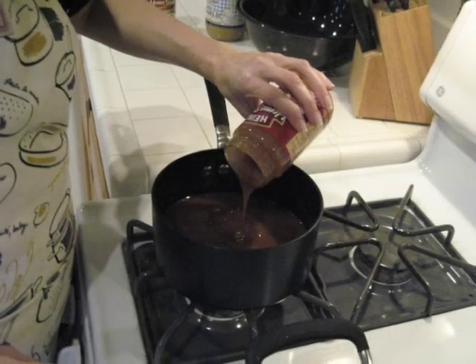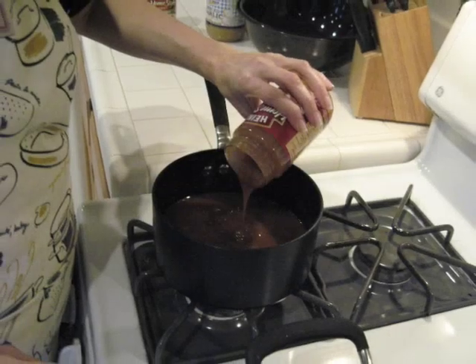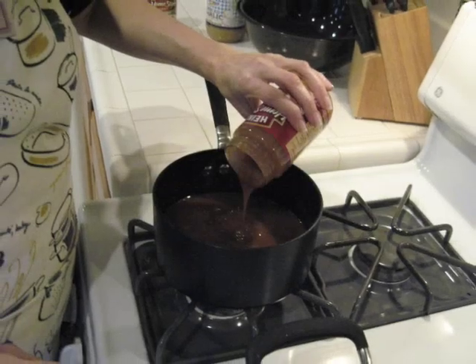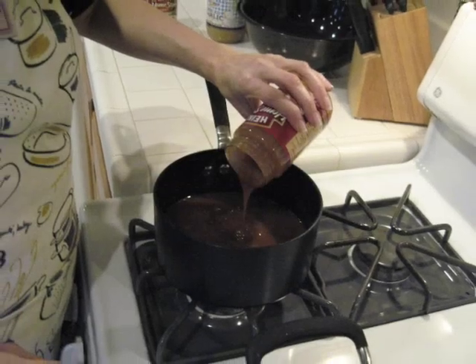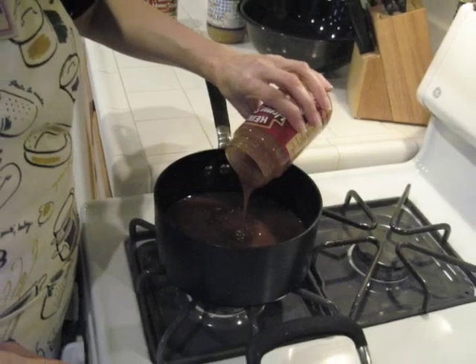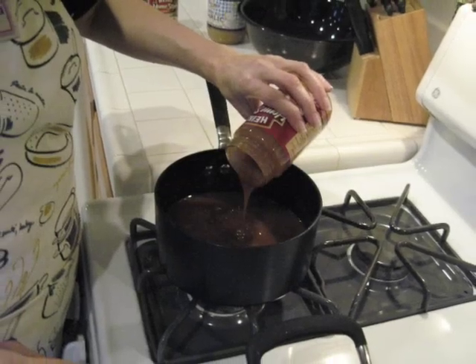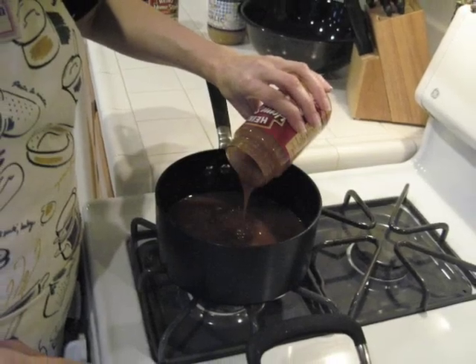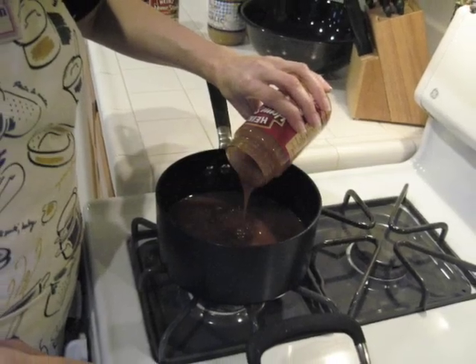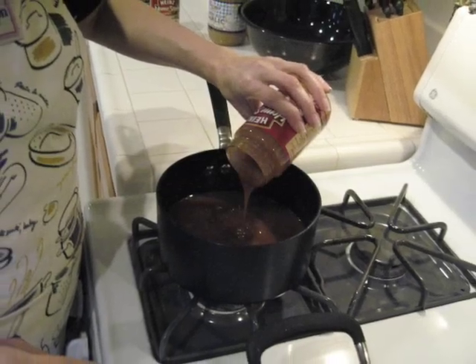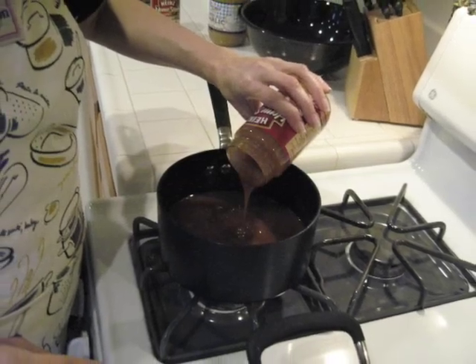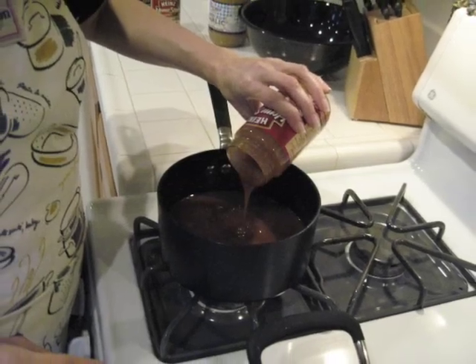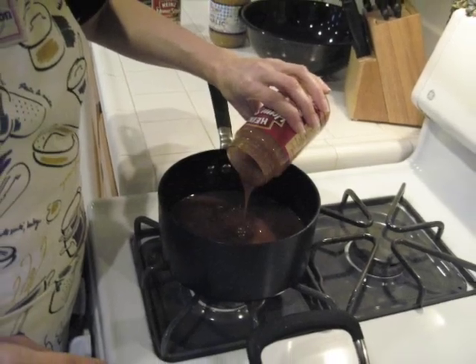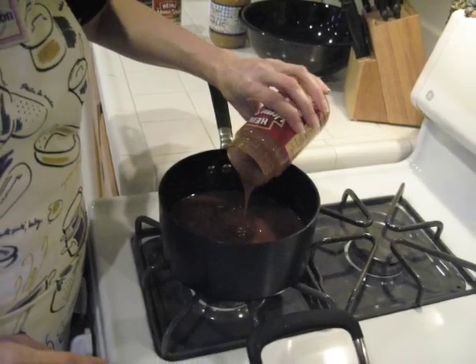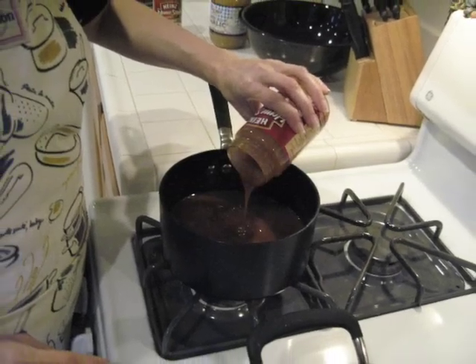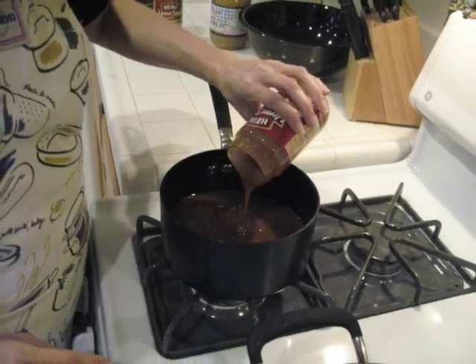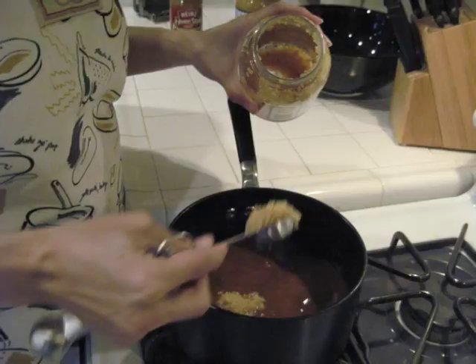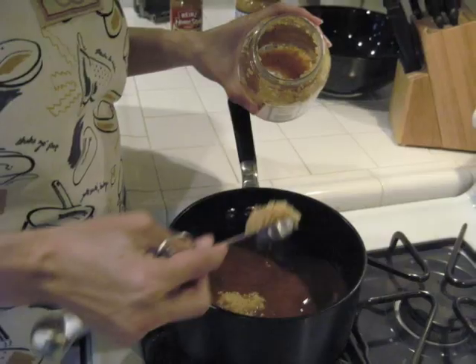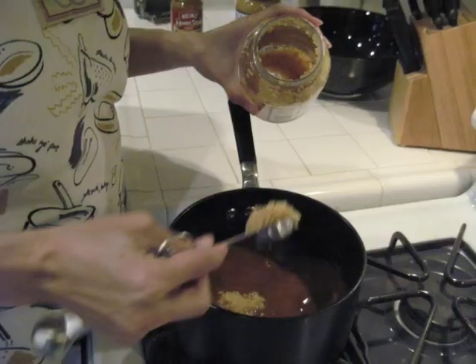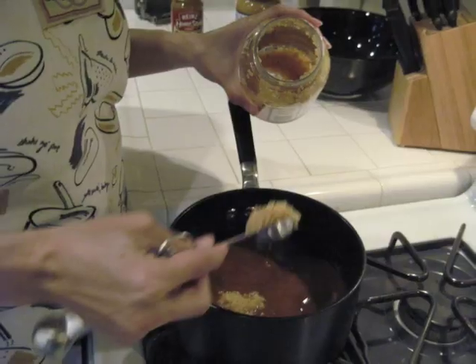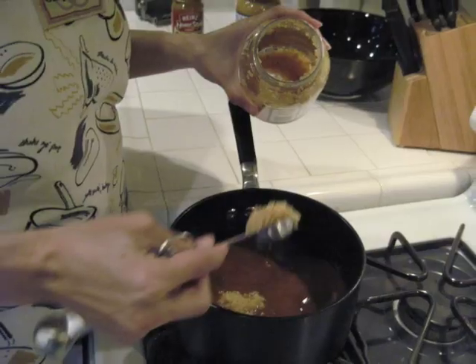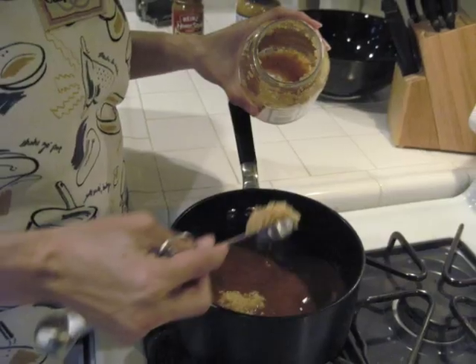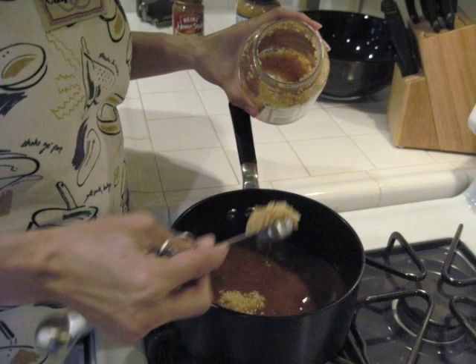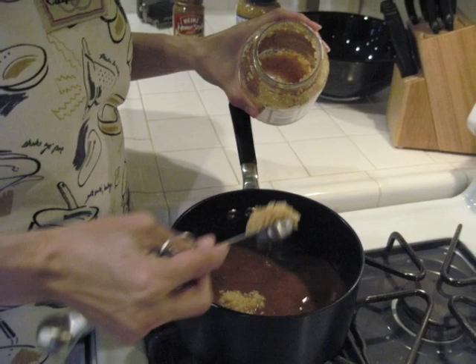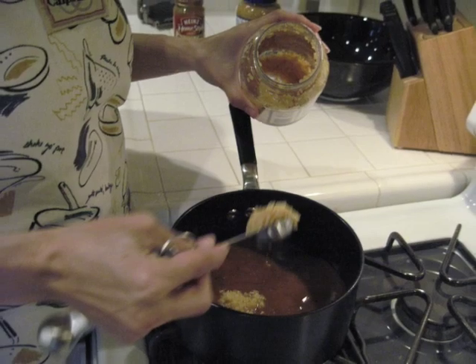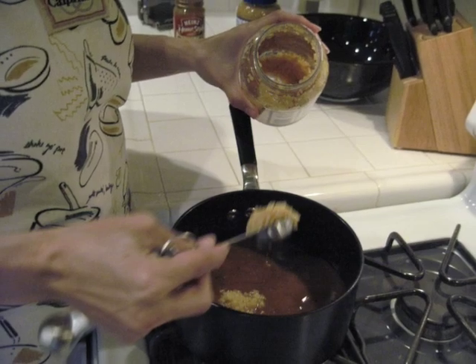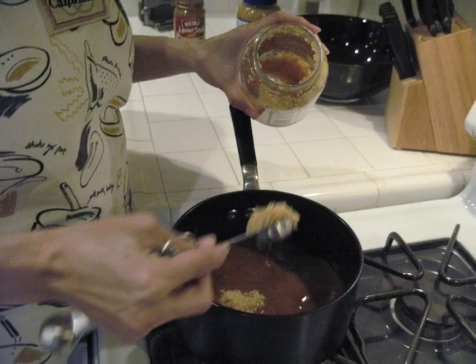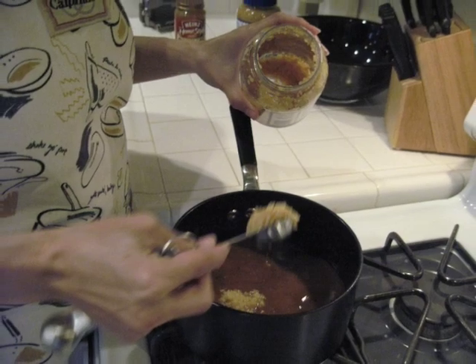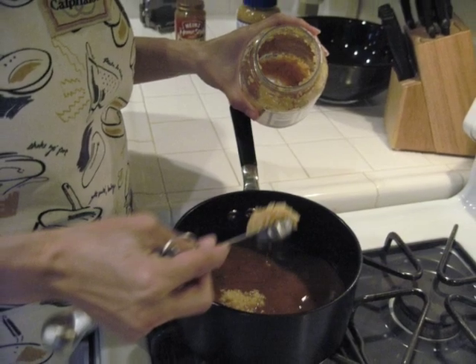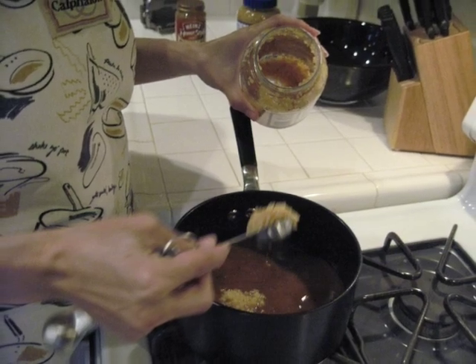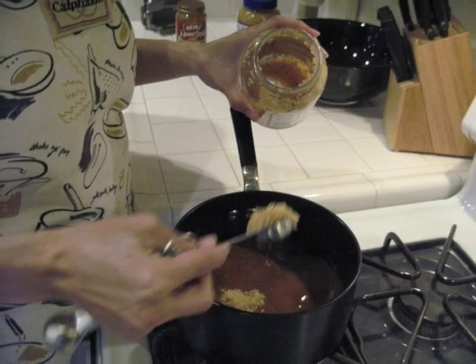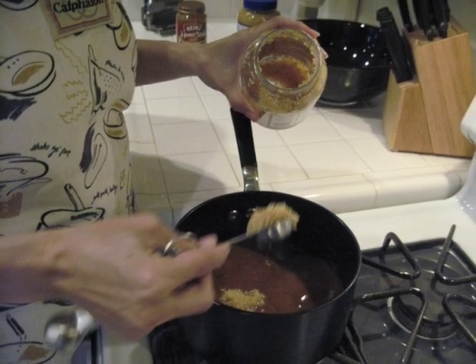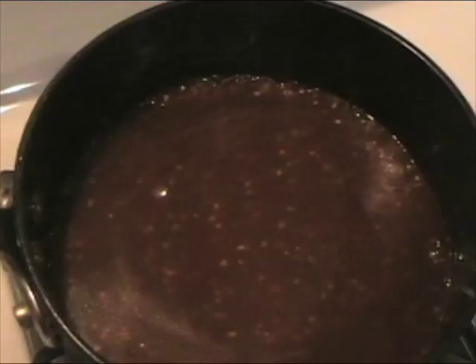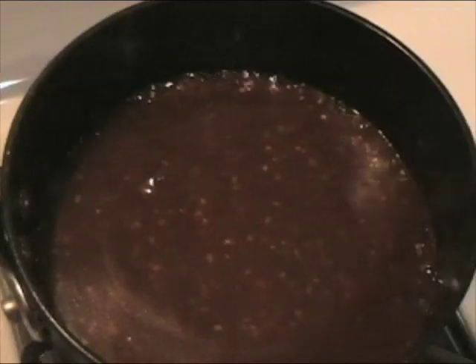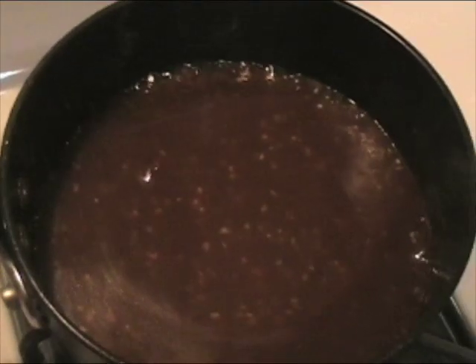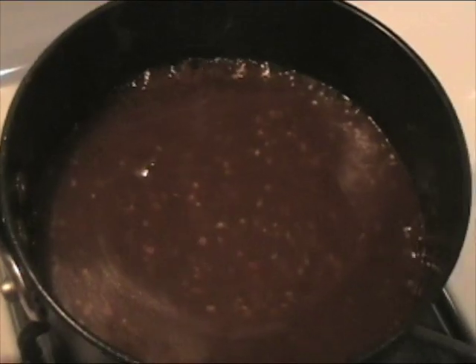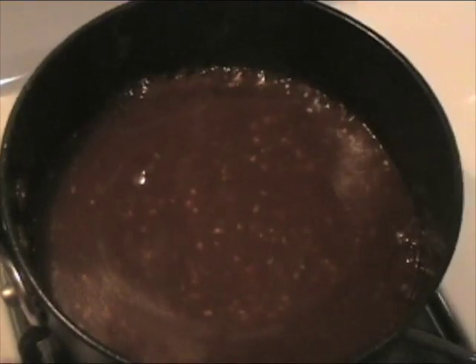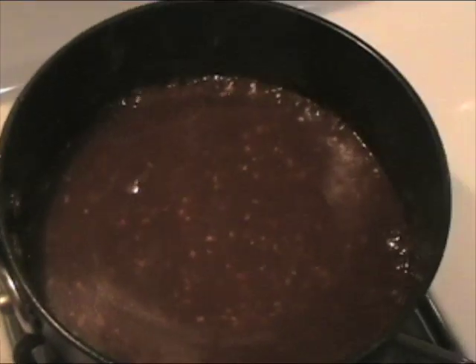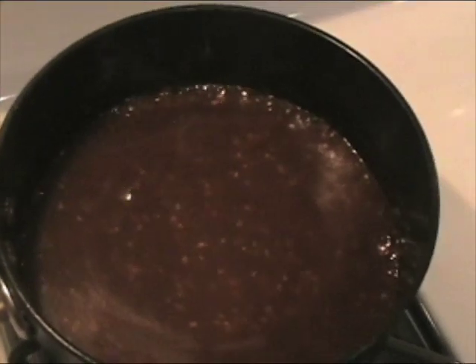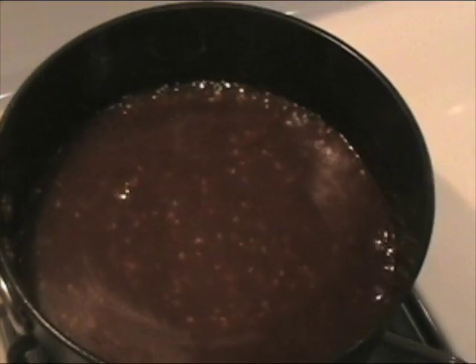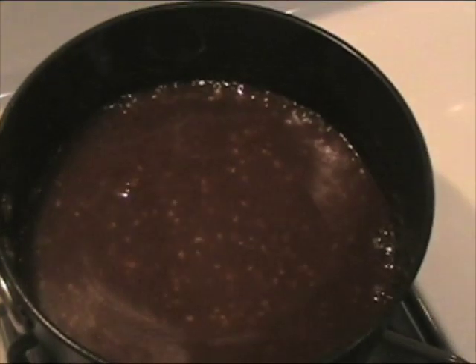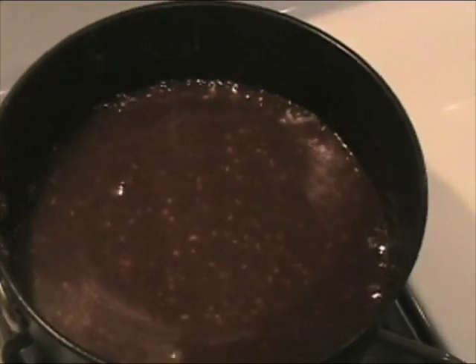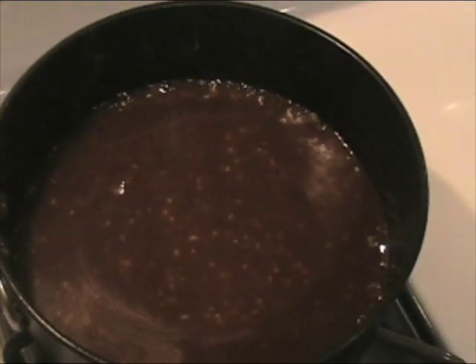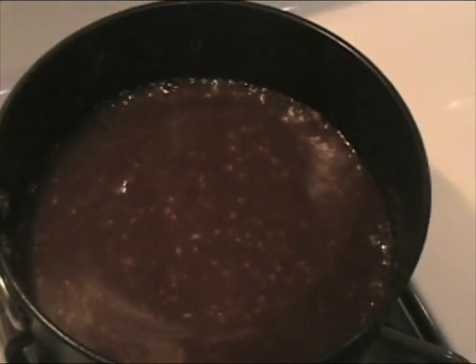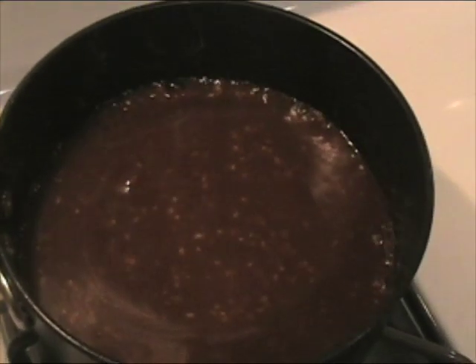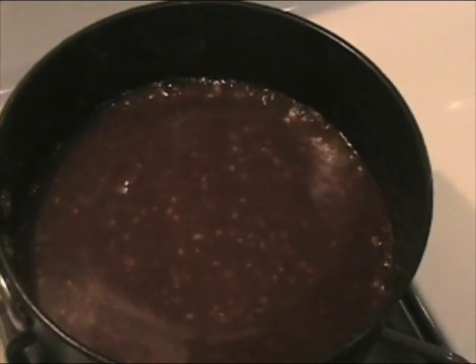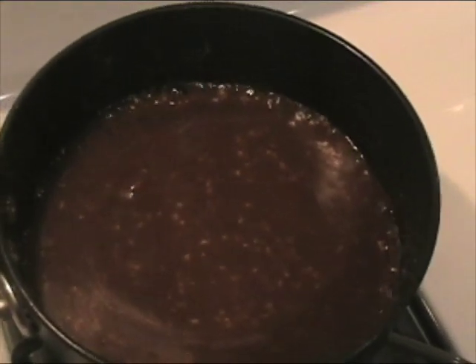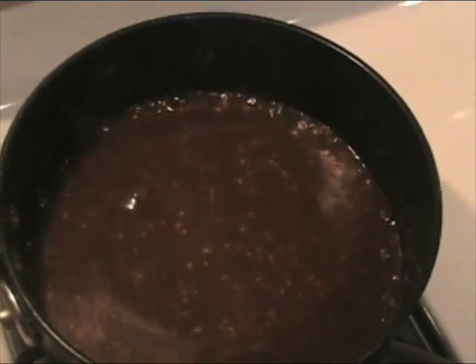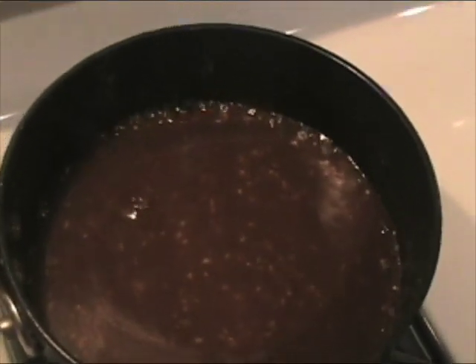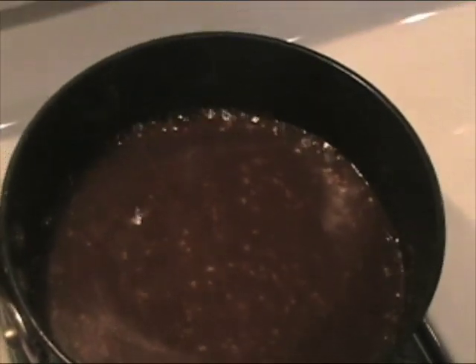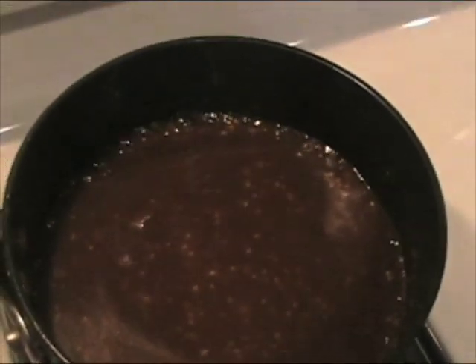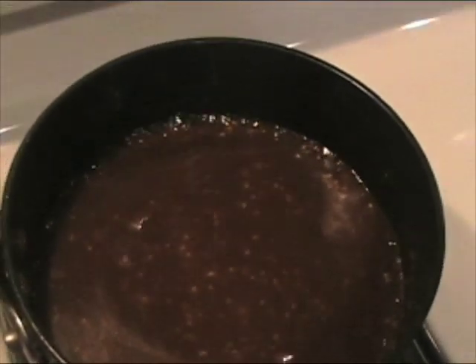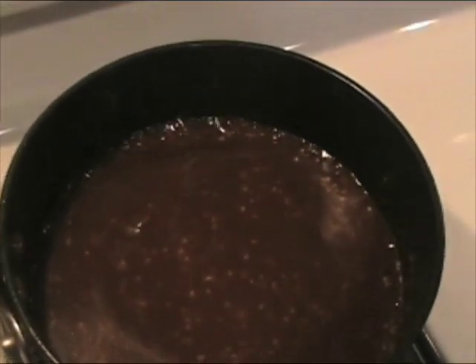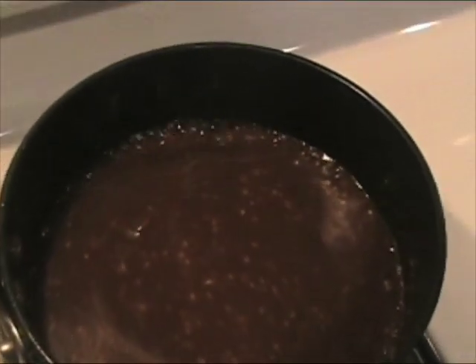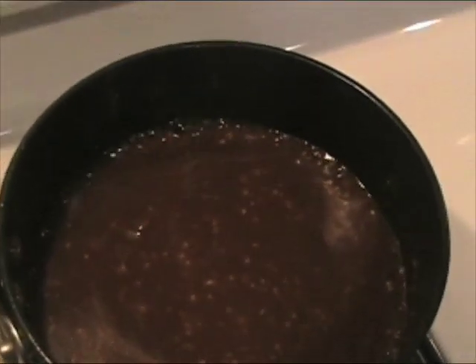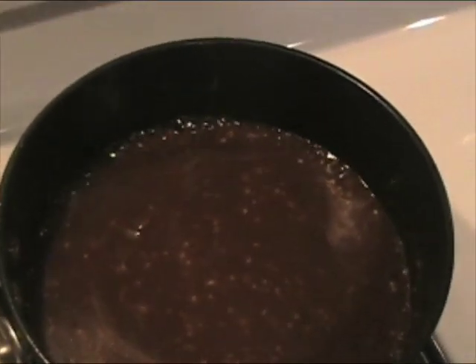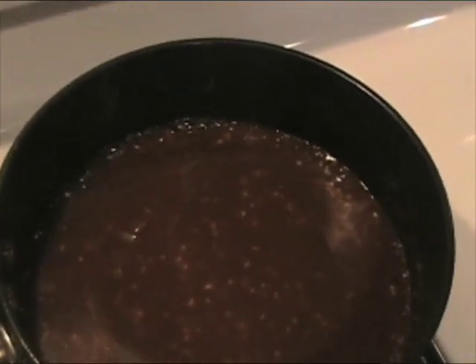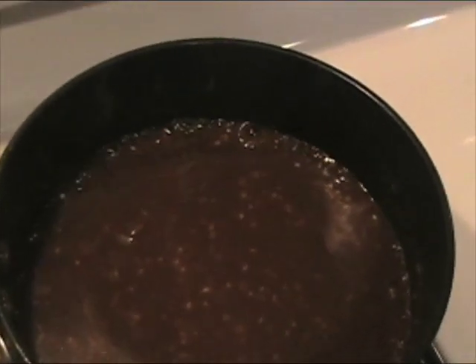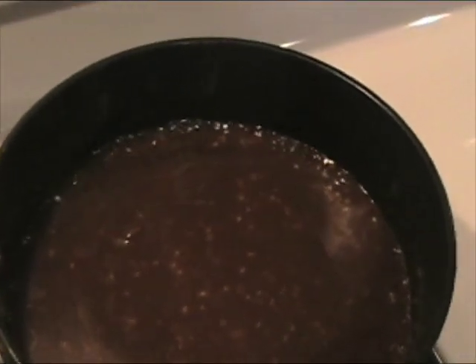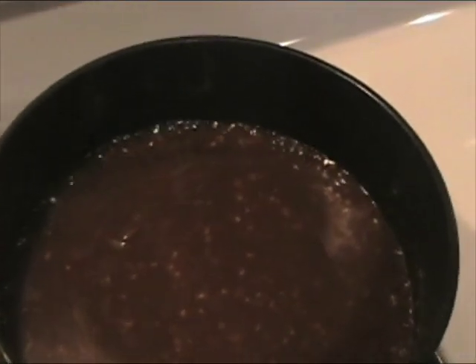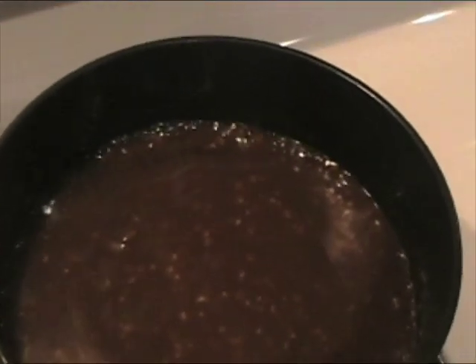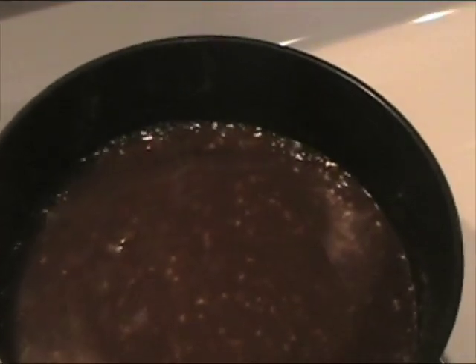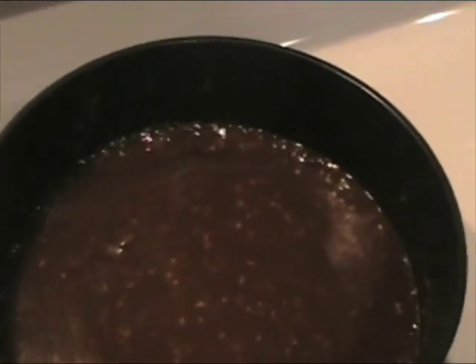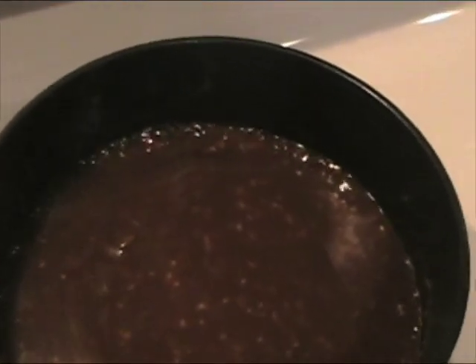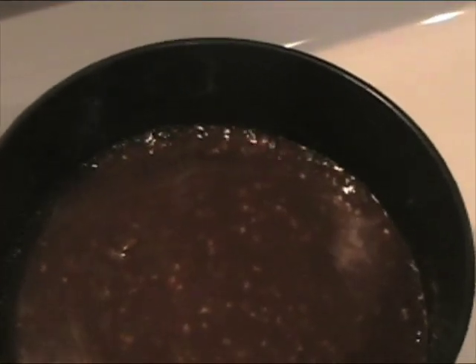We are almost there, just two steps to go. For the gravy, mix the ingredients and simmer about 10 minutes until the flavors combine.